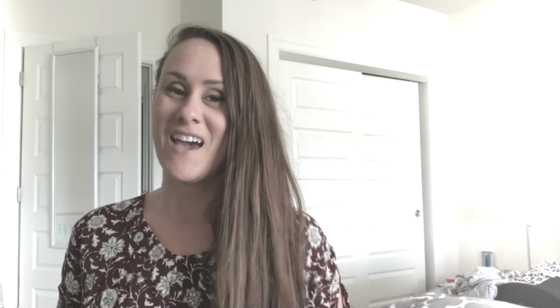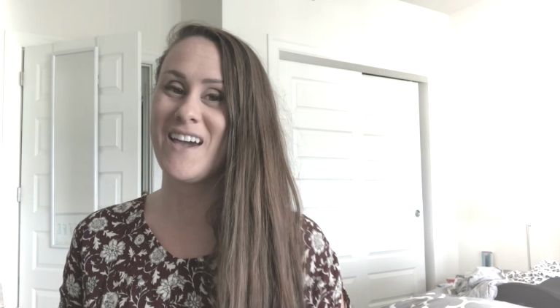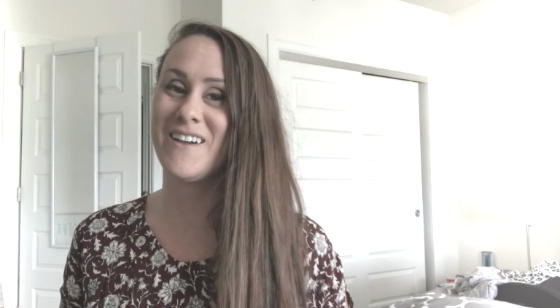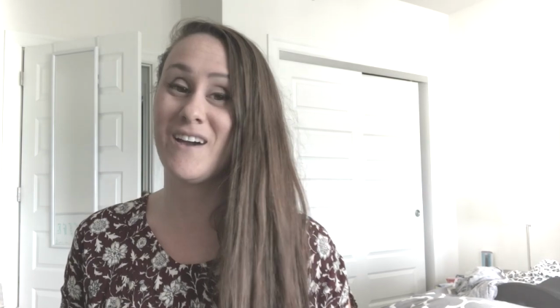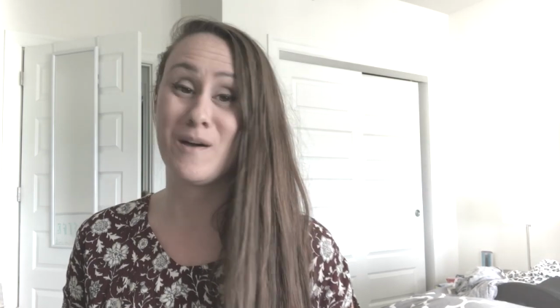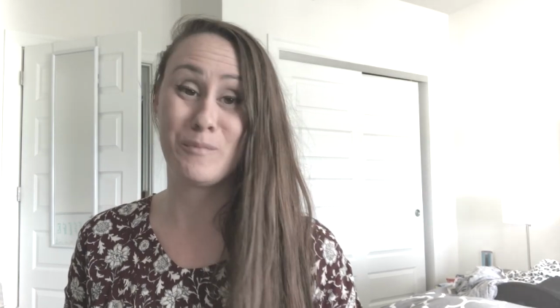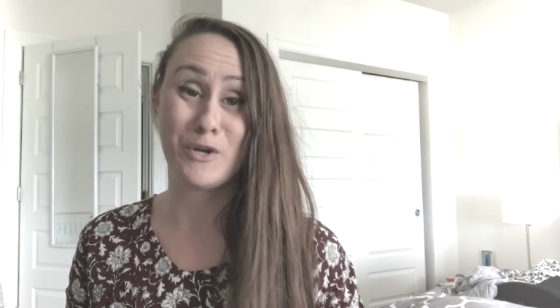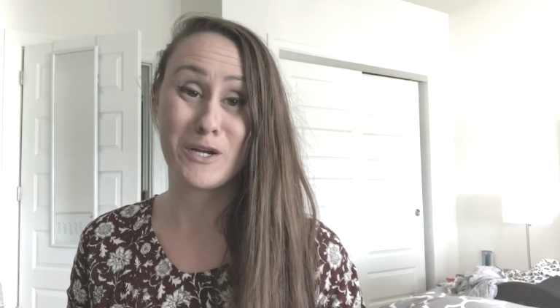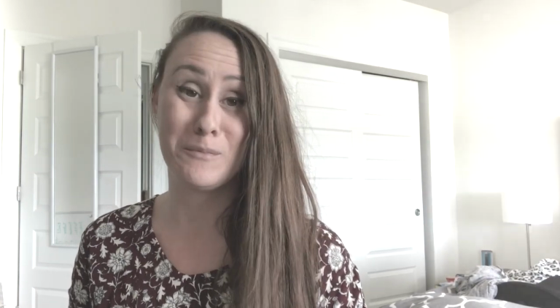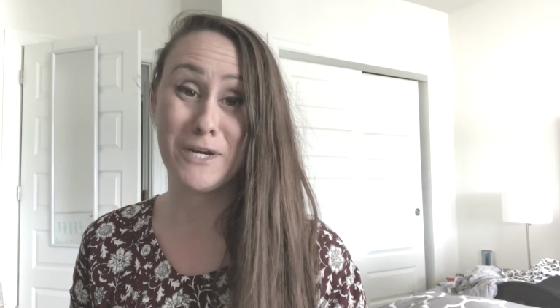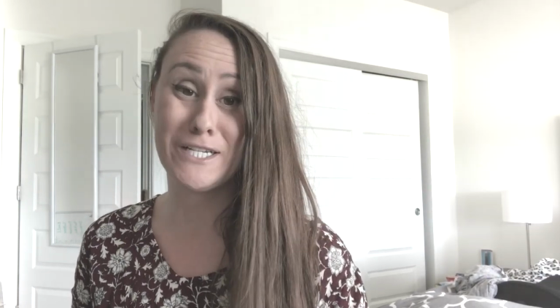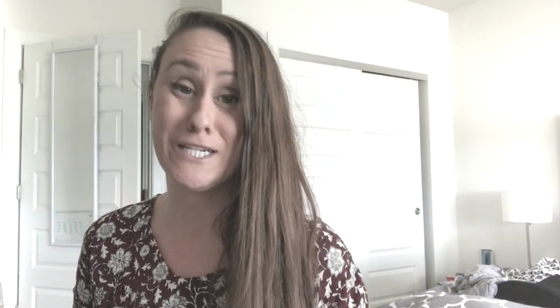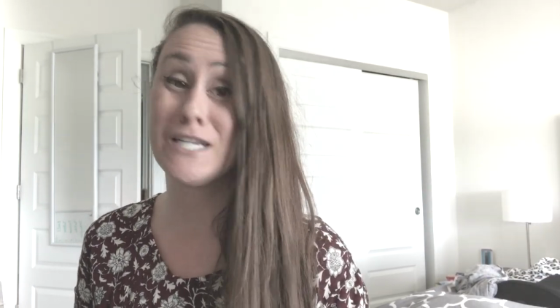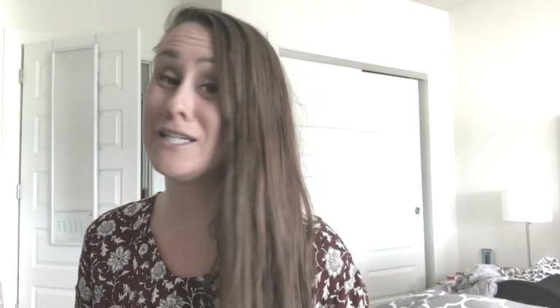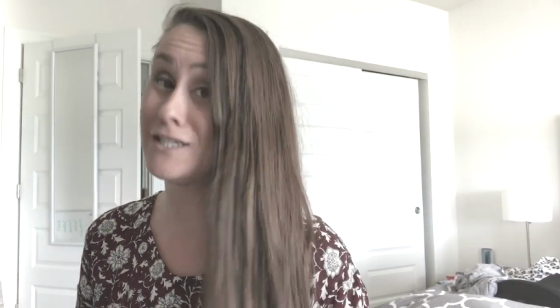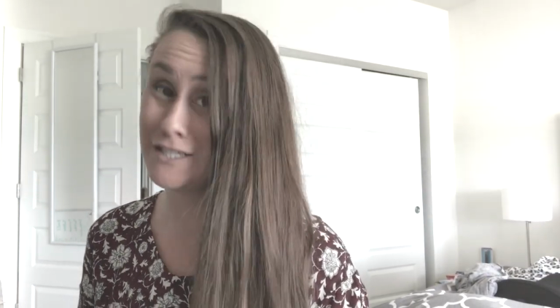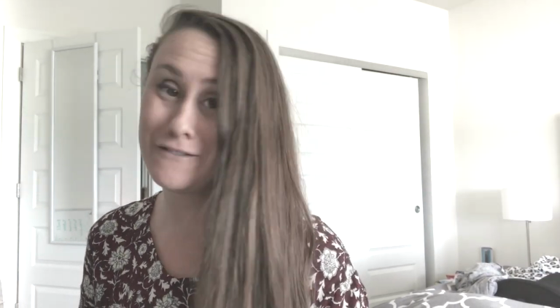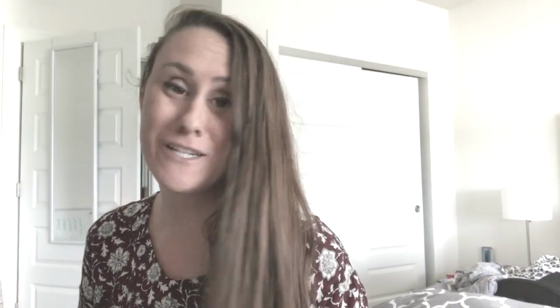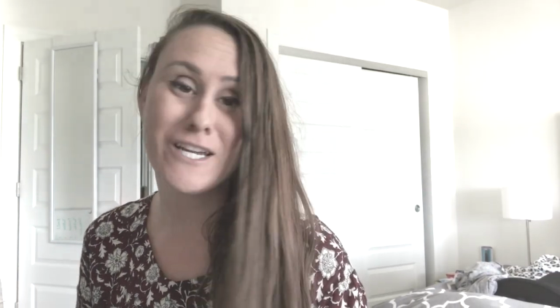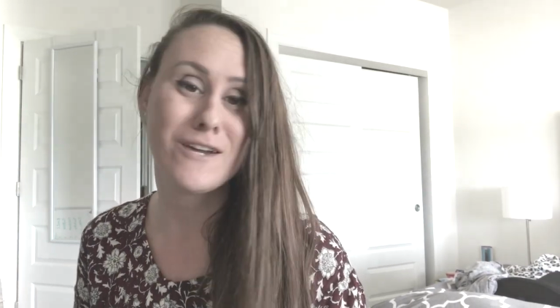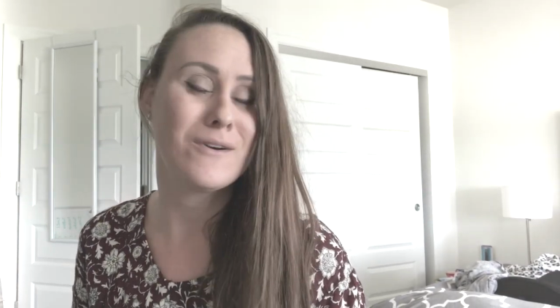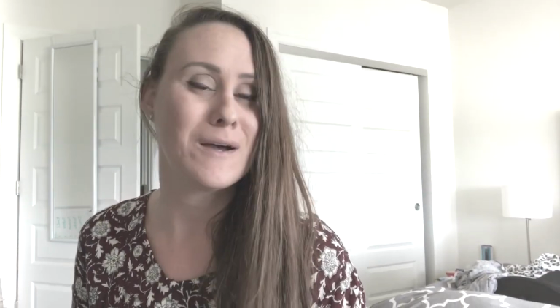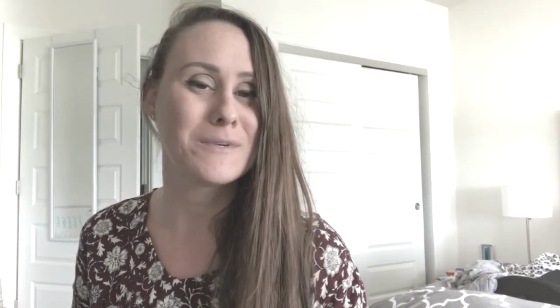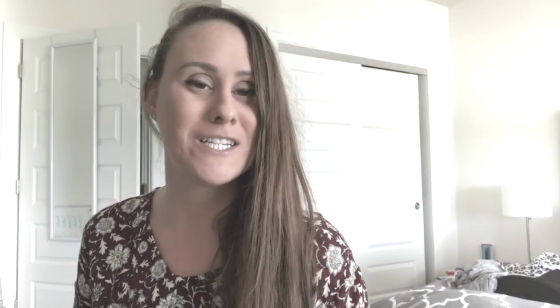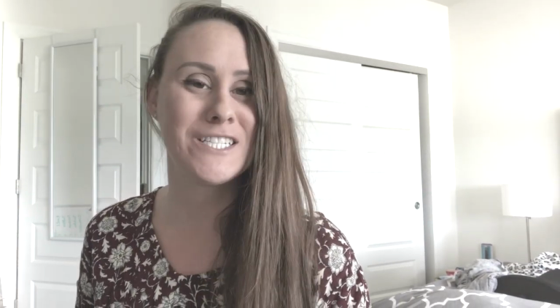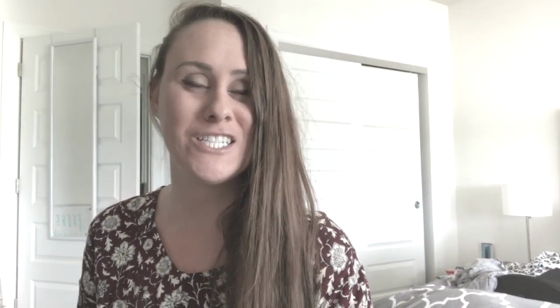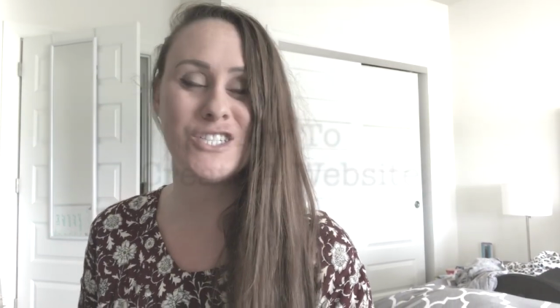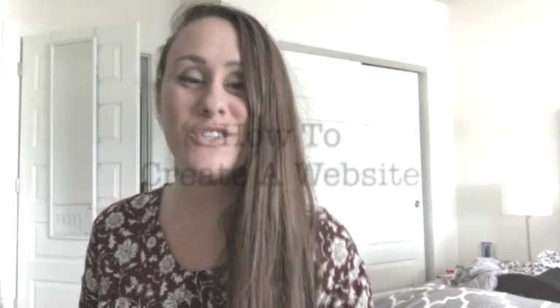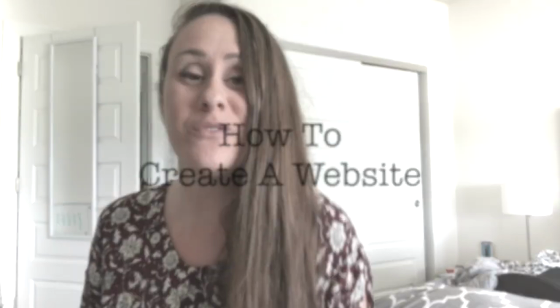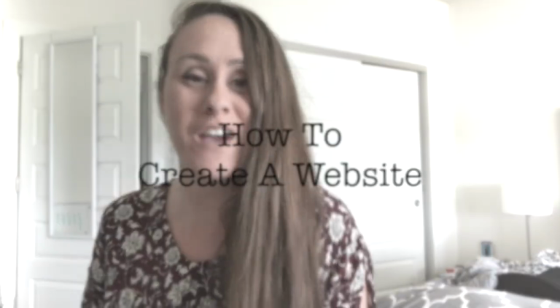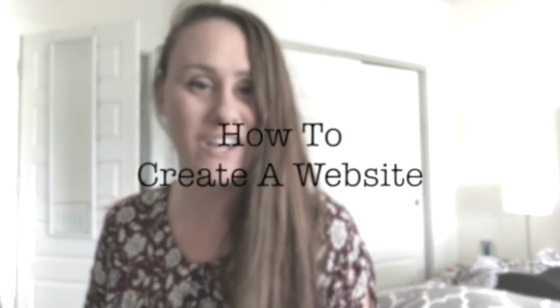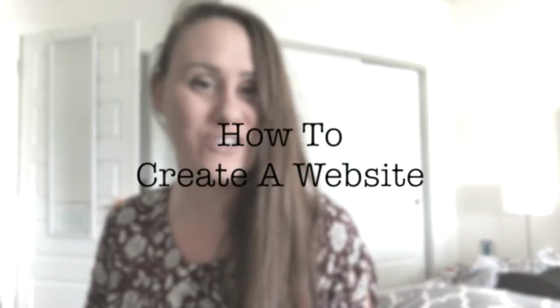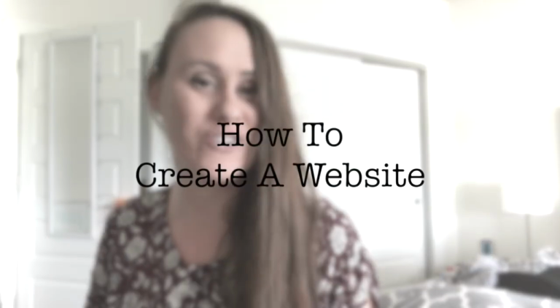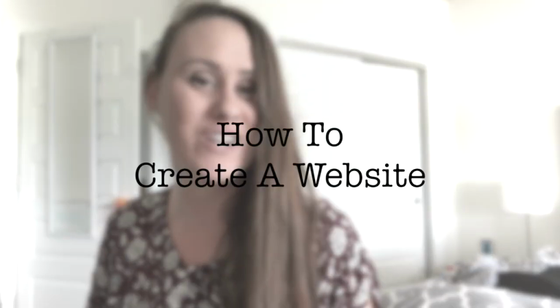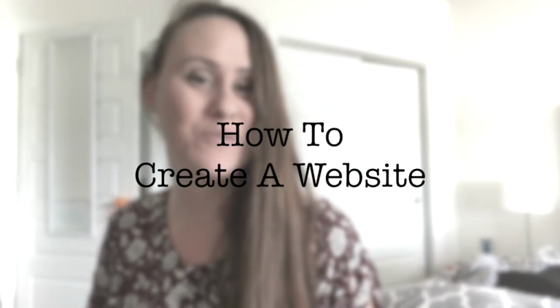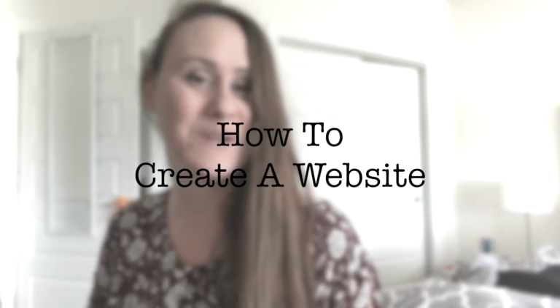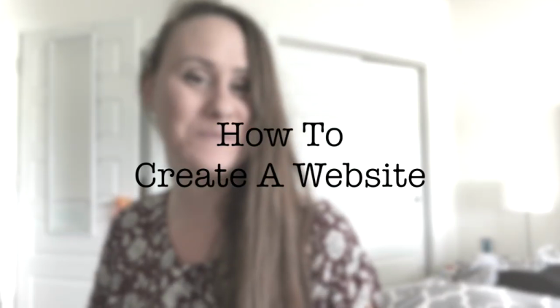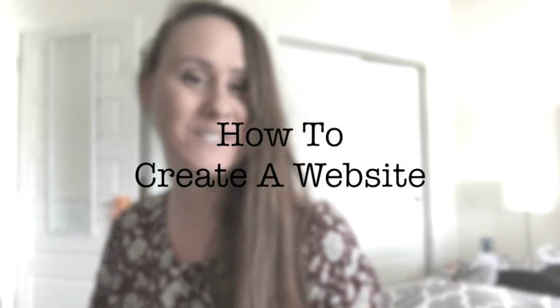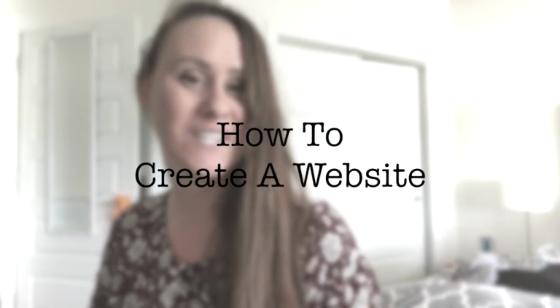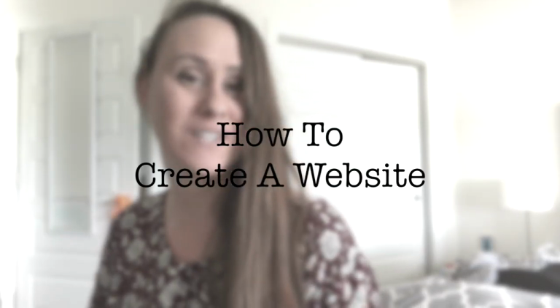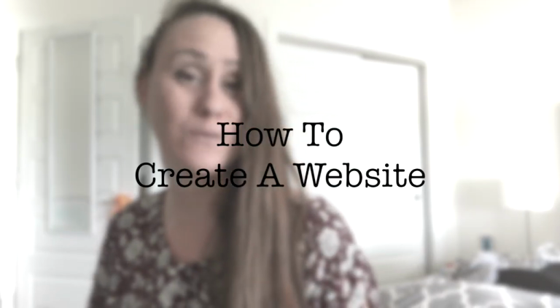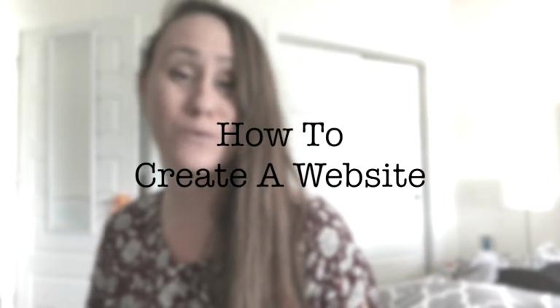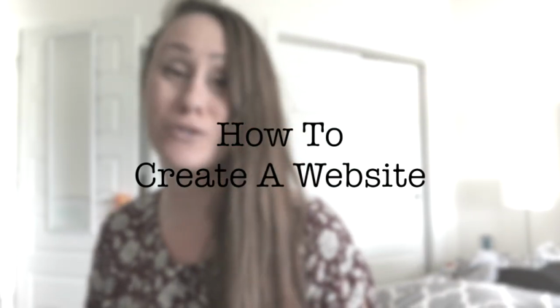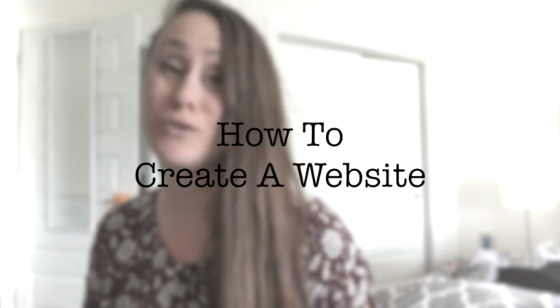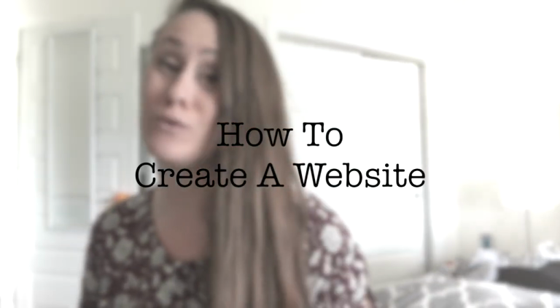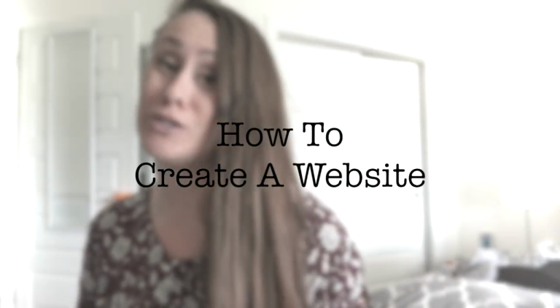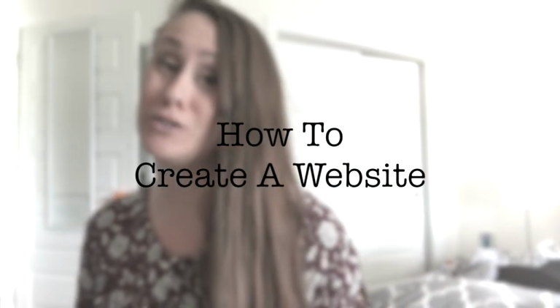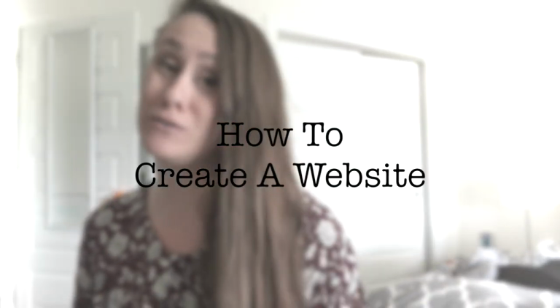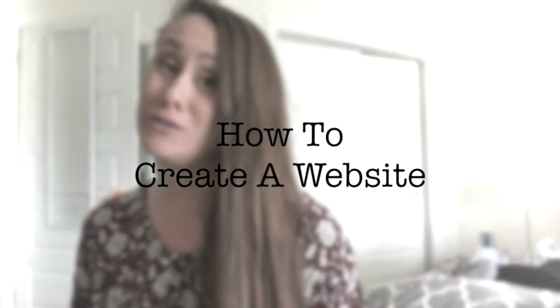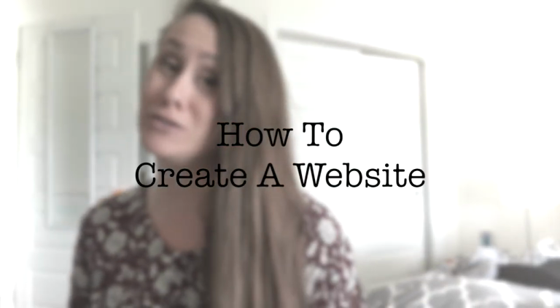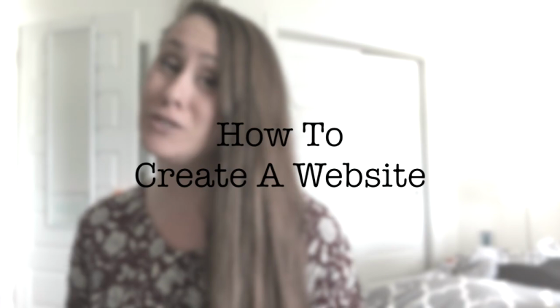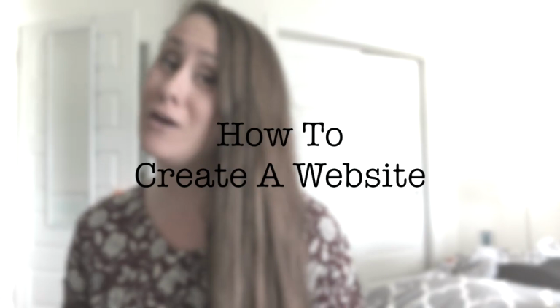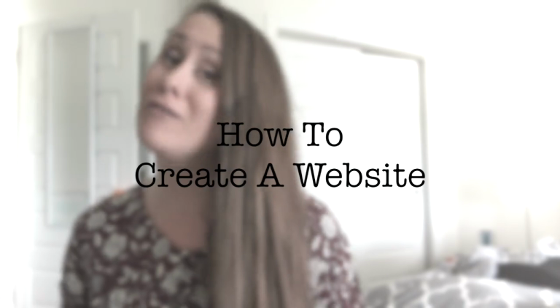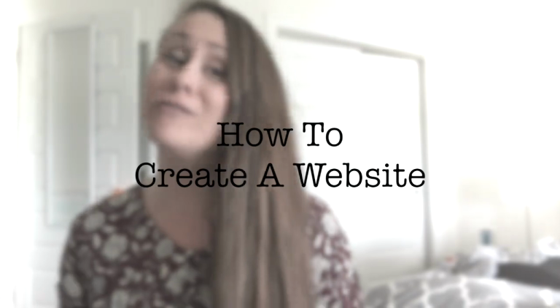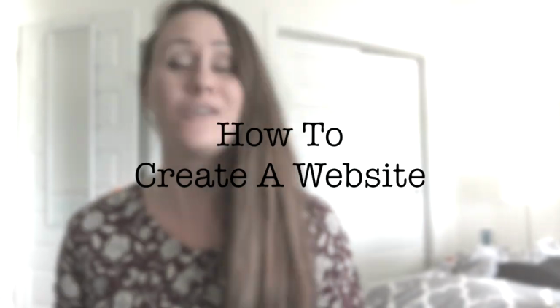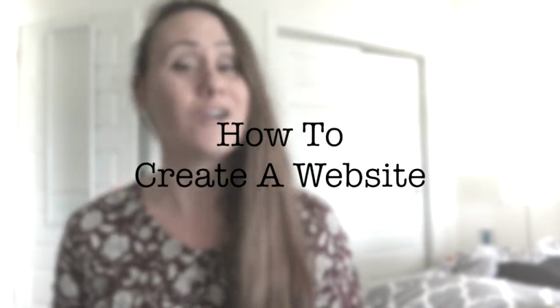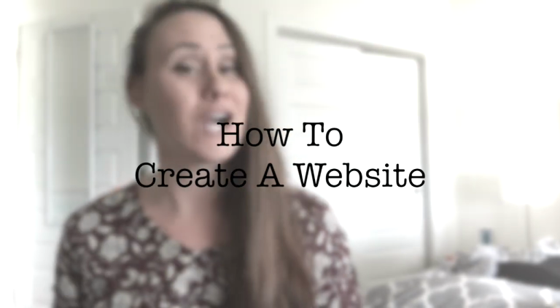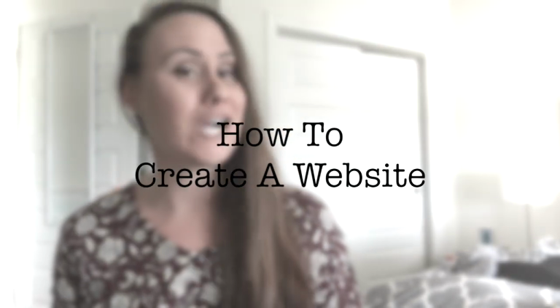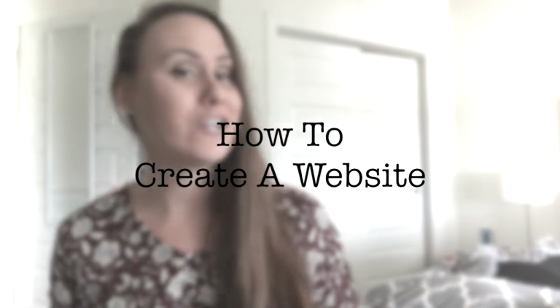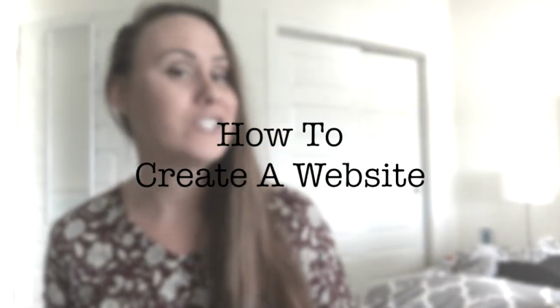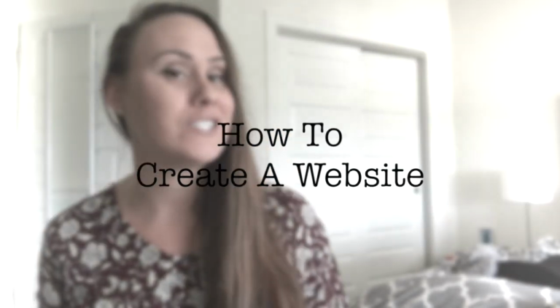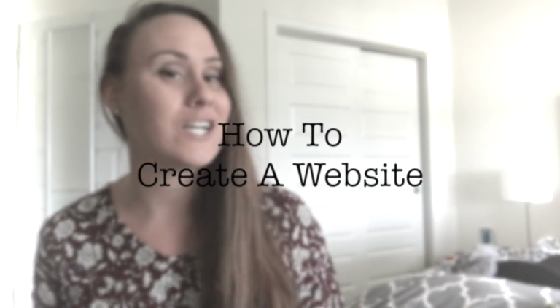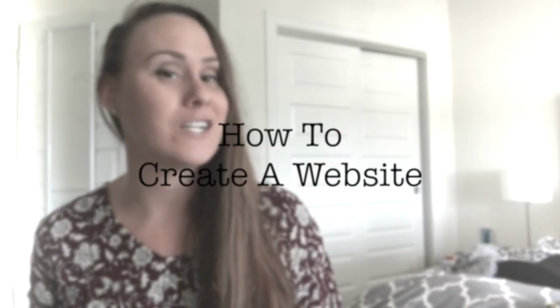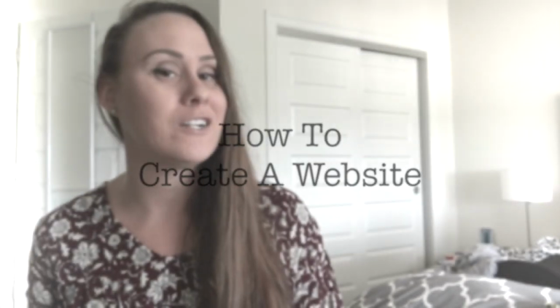Hey, I'm Bloggin Brandi and in this video I'm going to teach you how to create a website, whether you want to do it yourself or hire a designer.